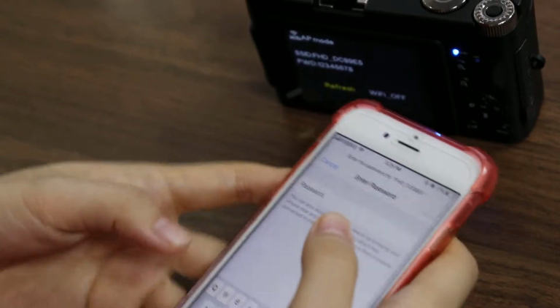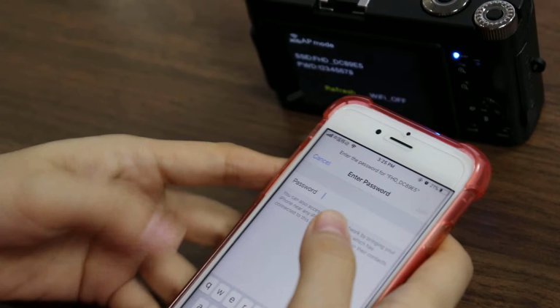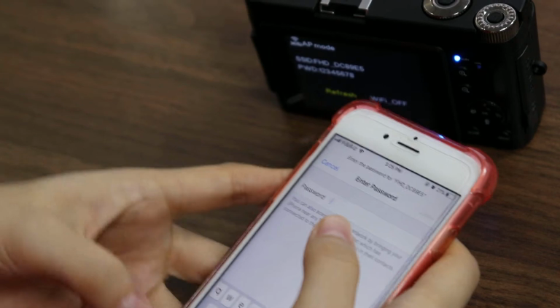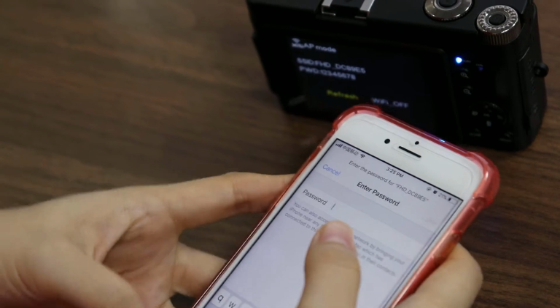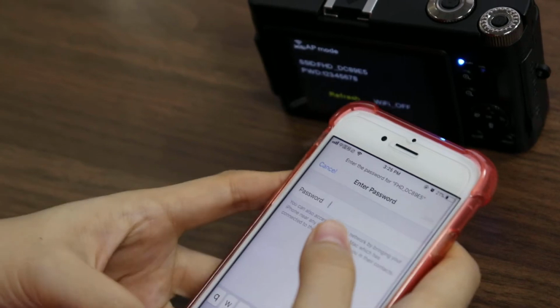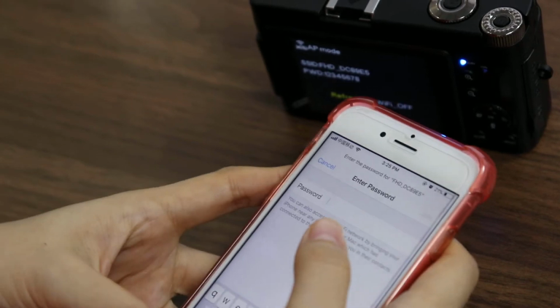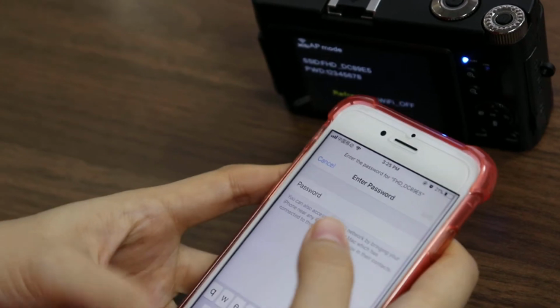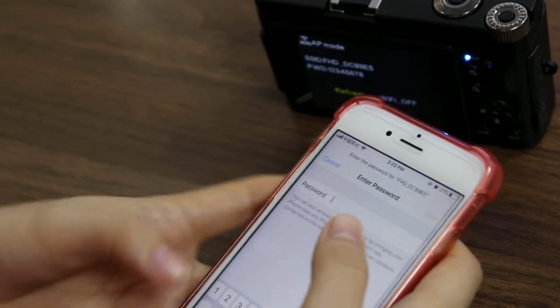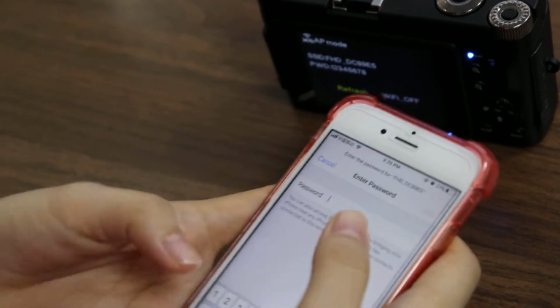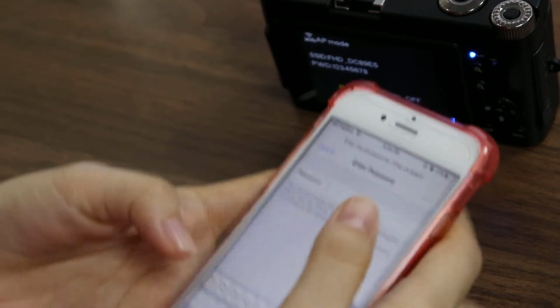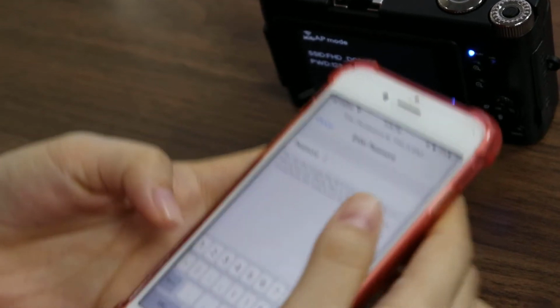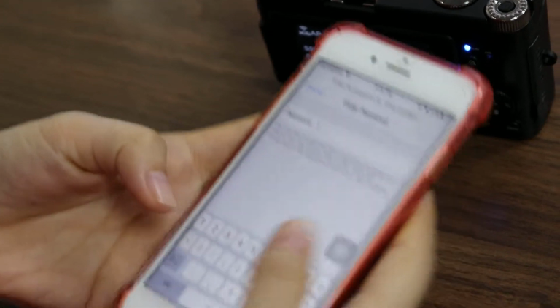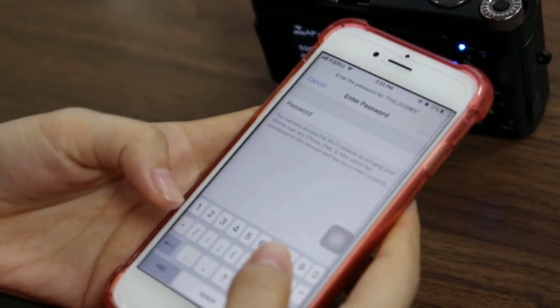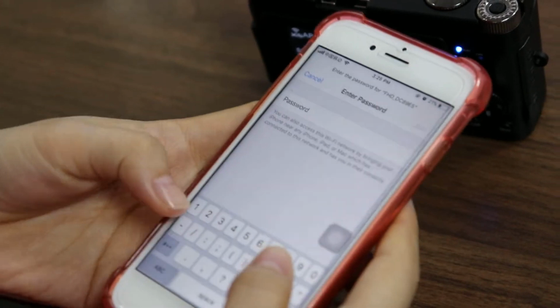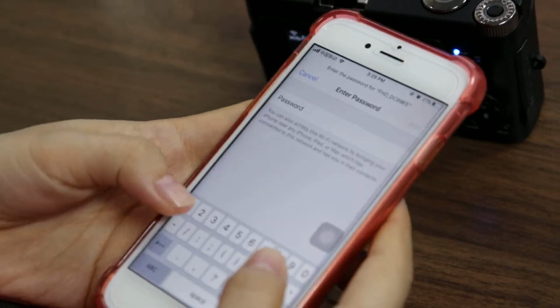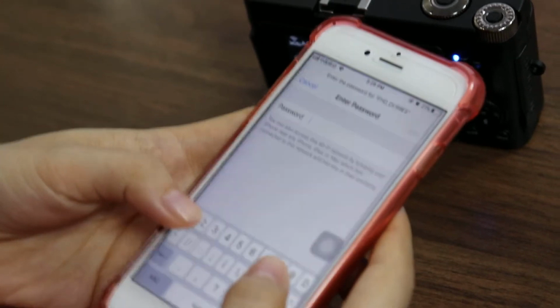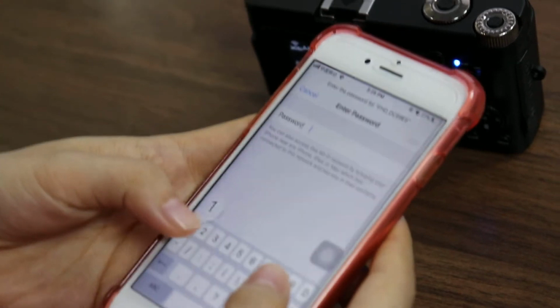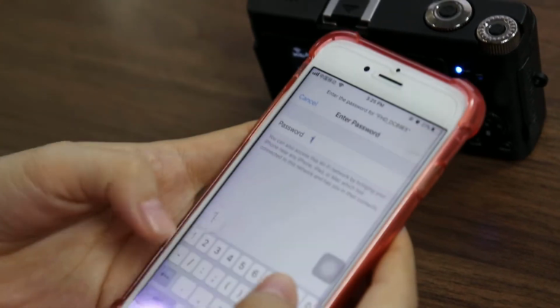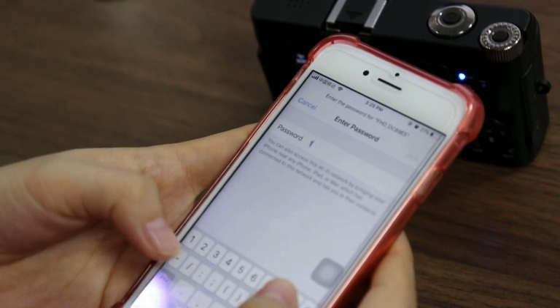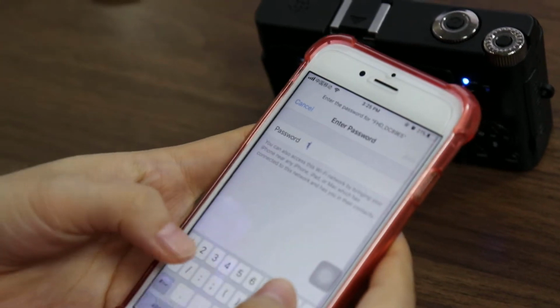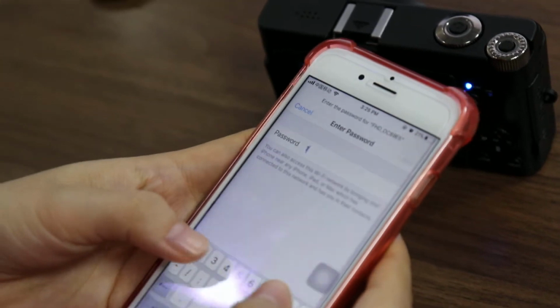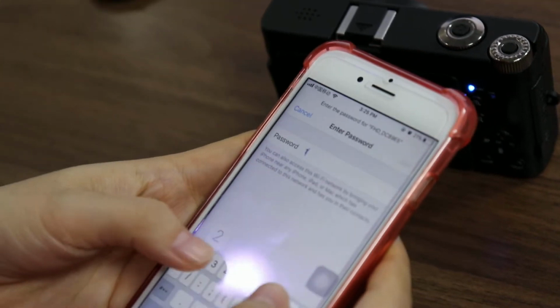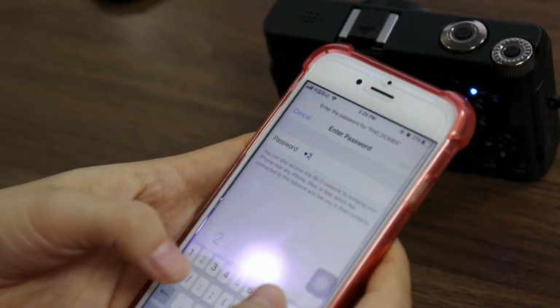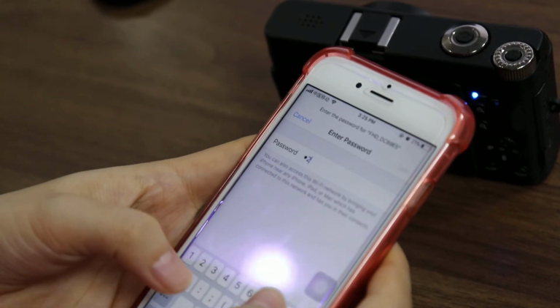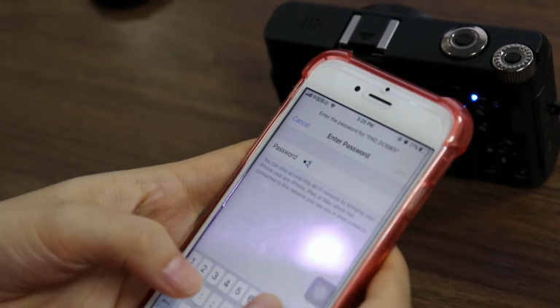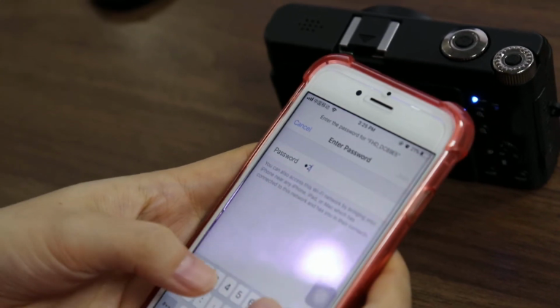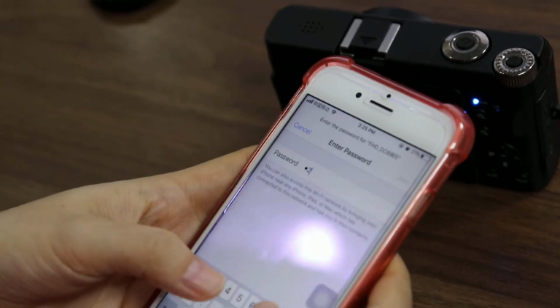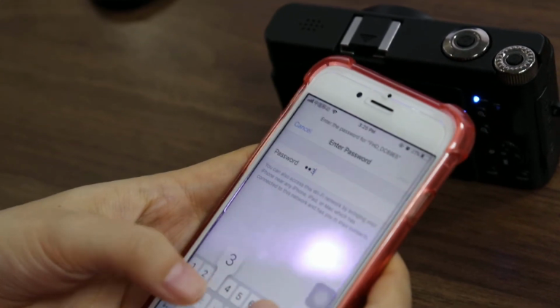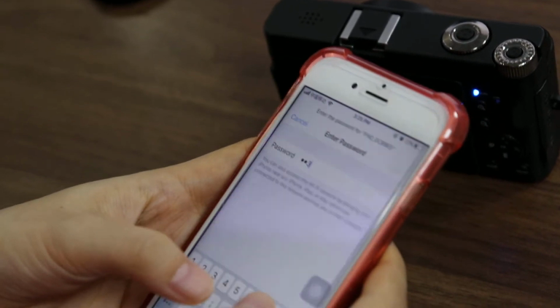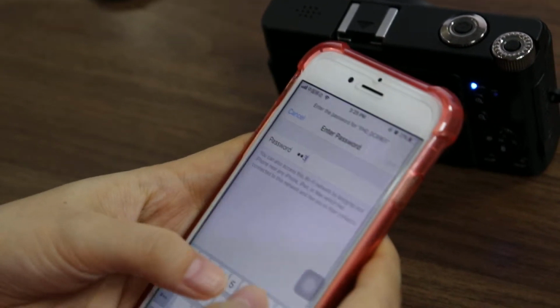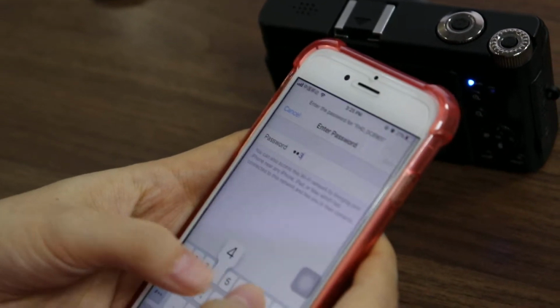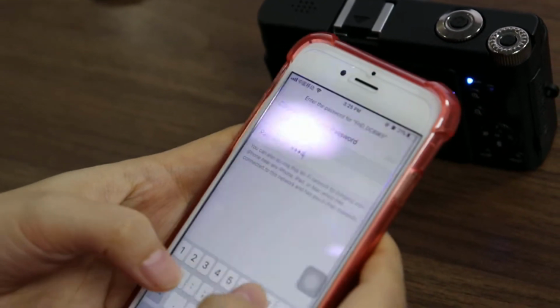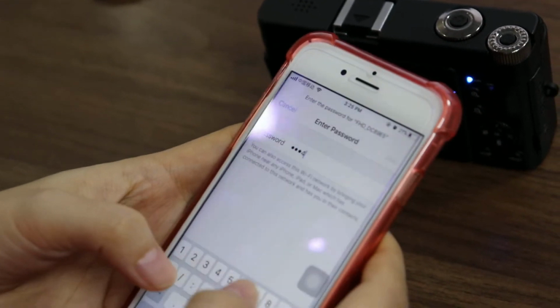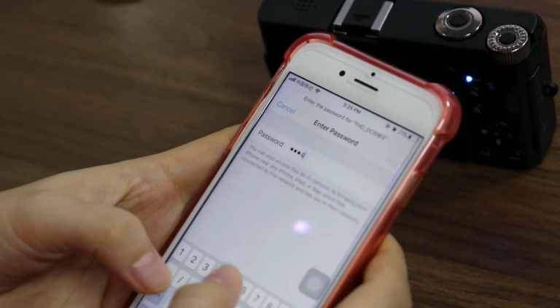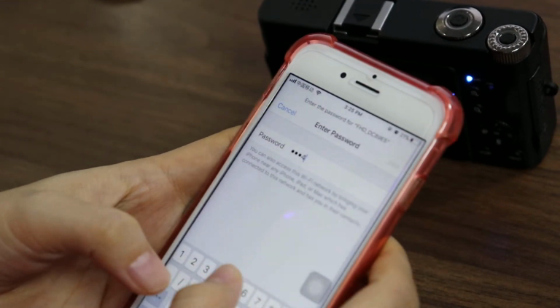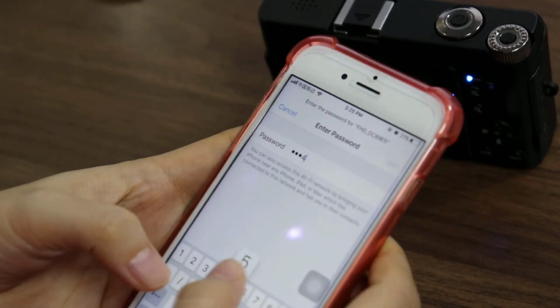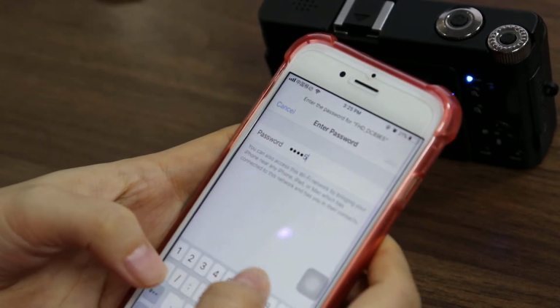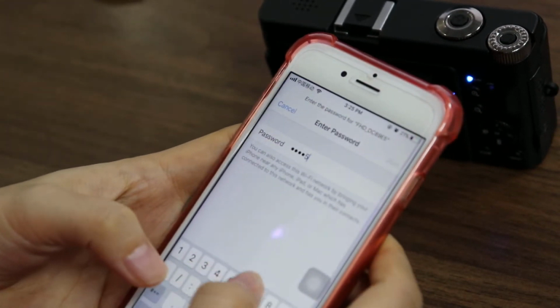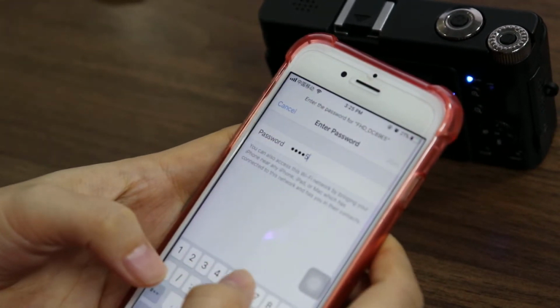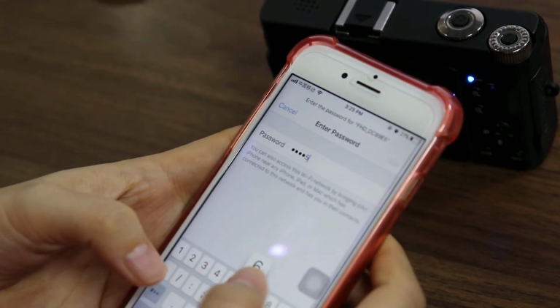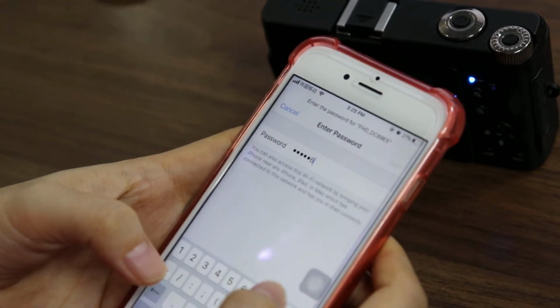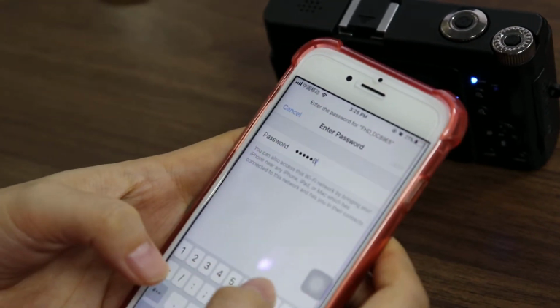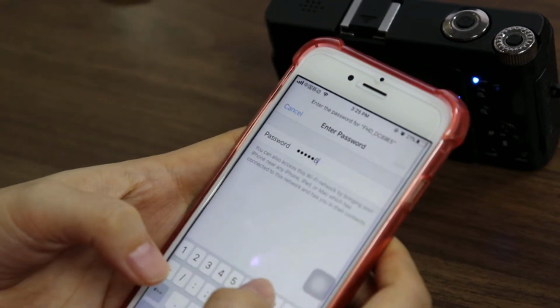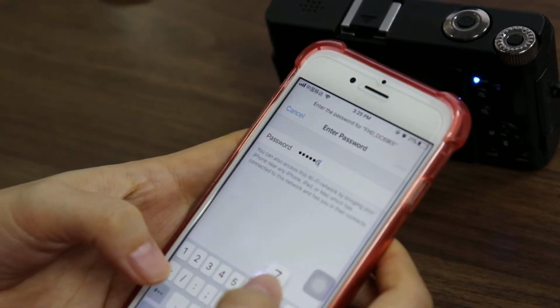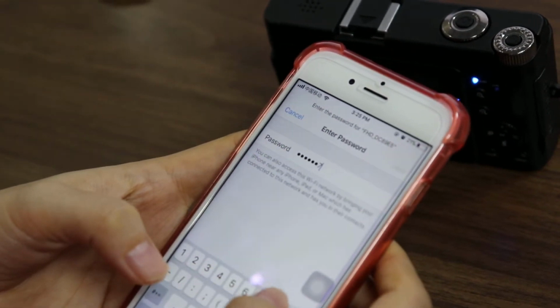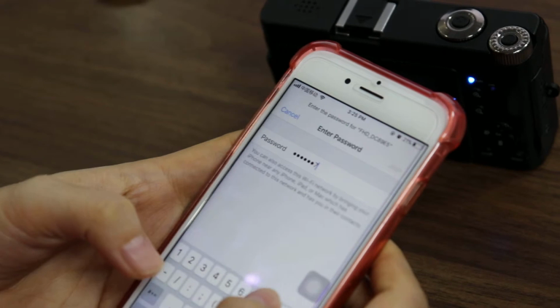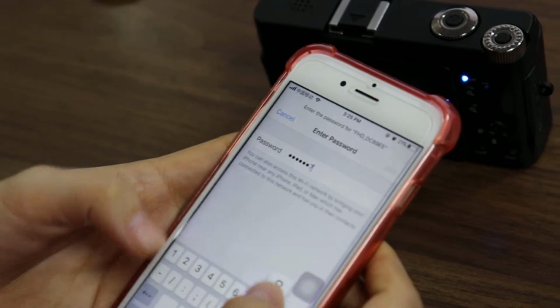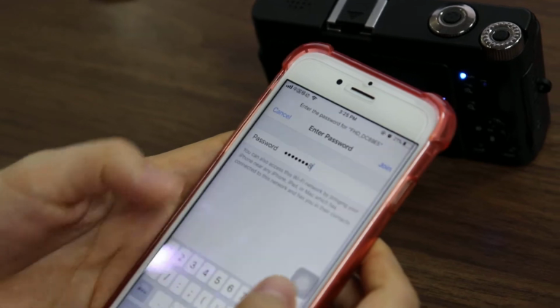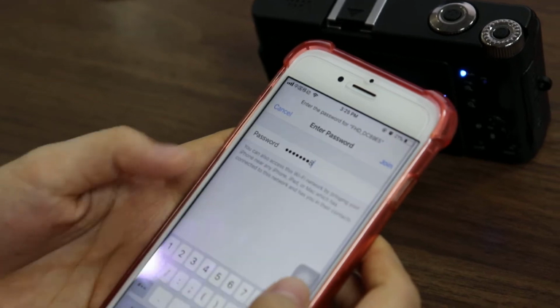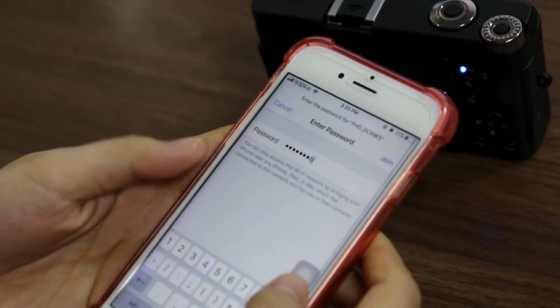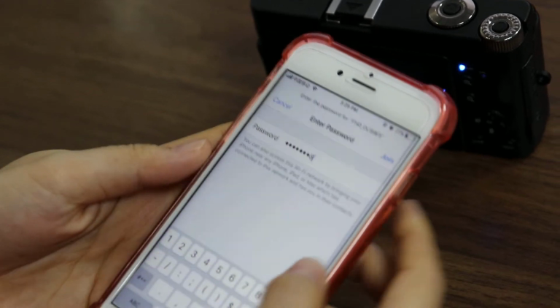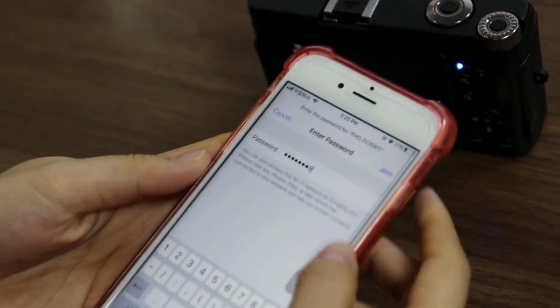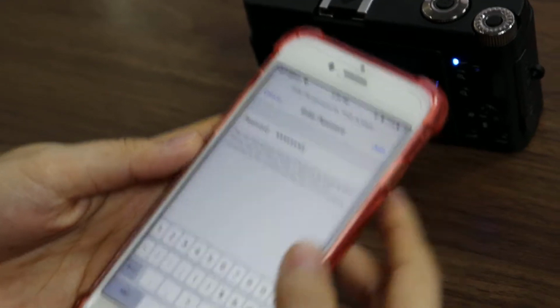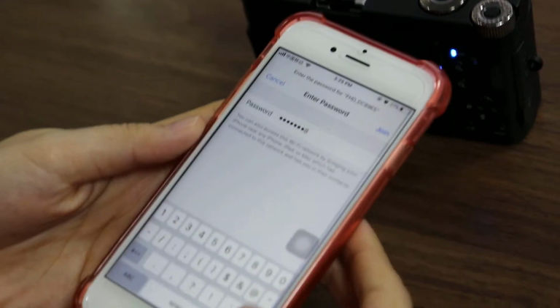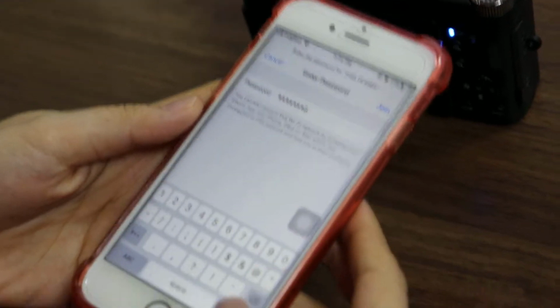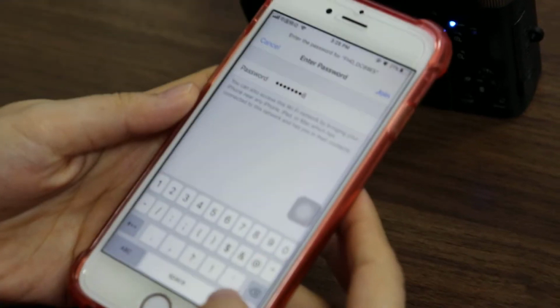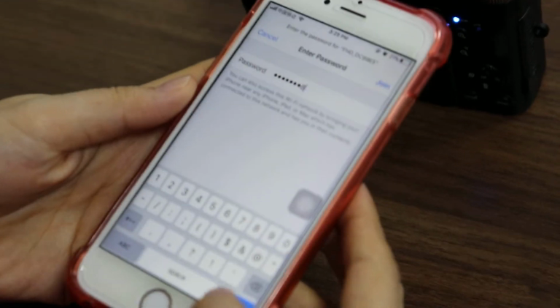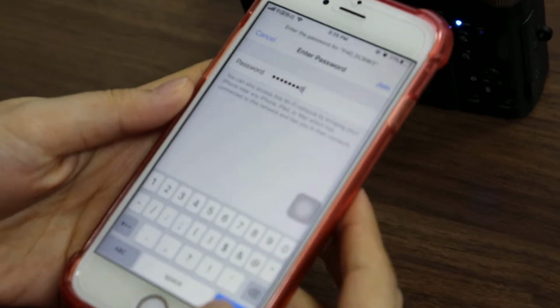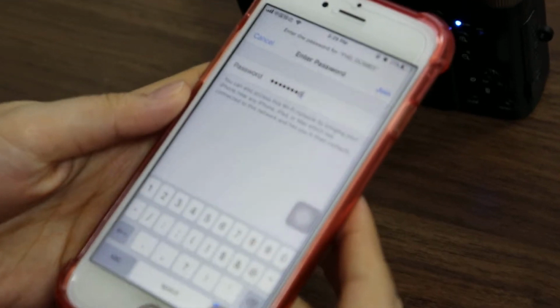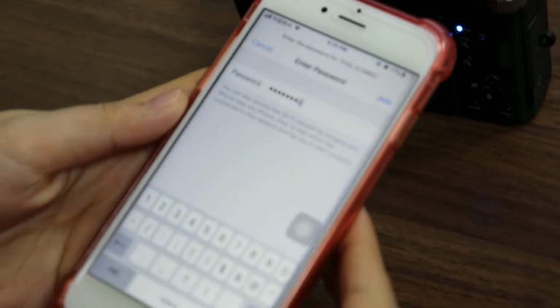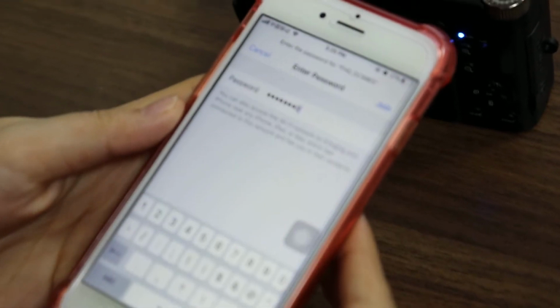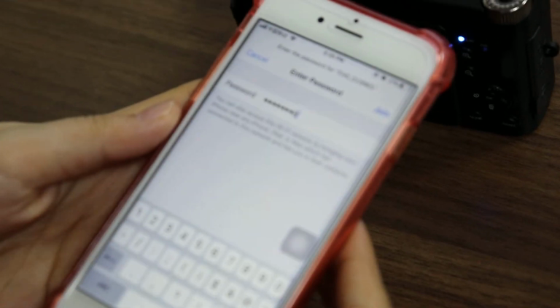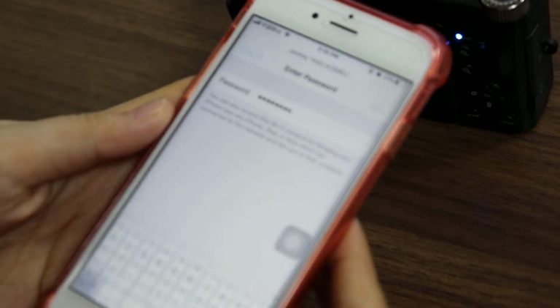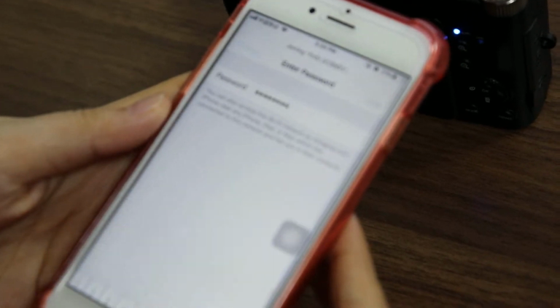Enter the password: one, two, three, four, five, six, seven, eight. And join.